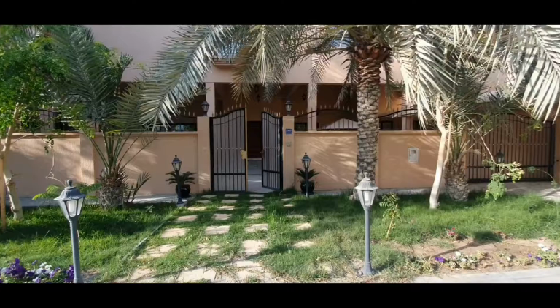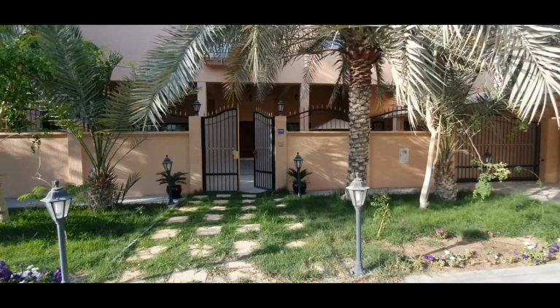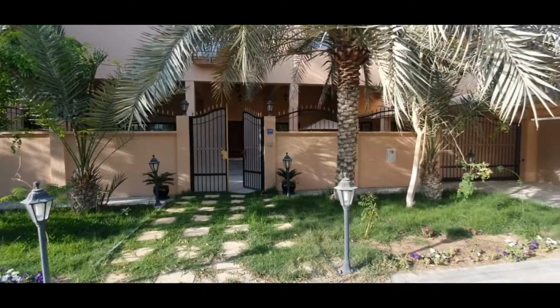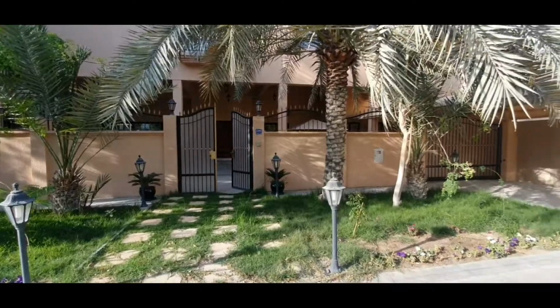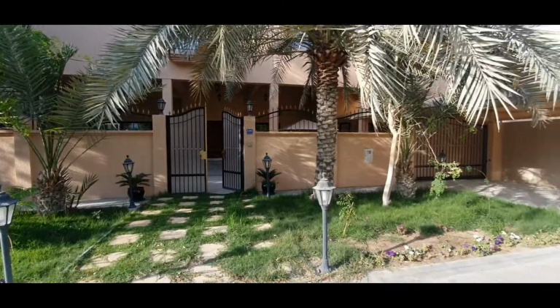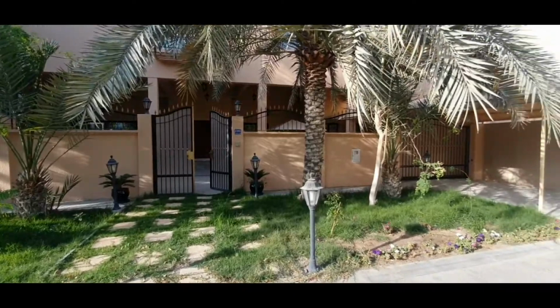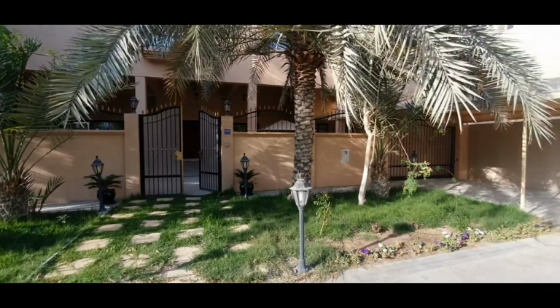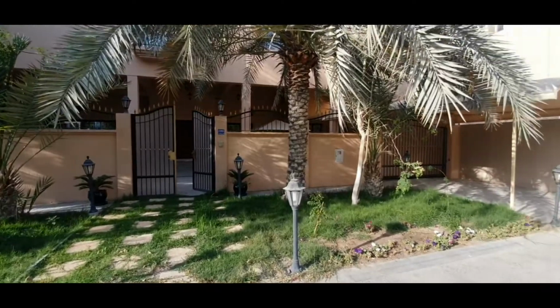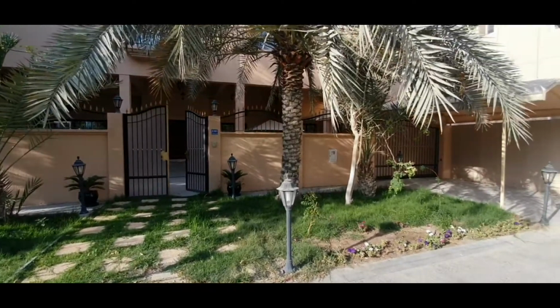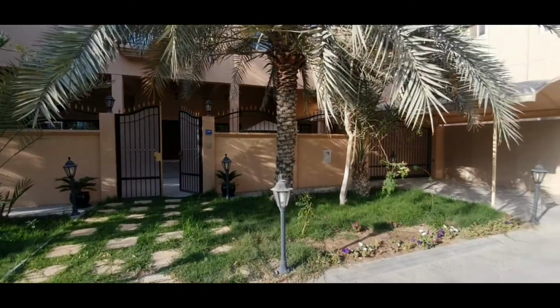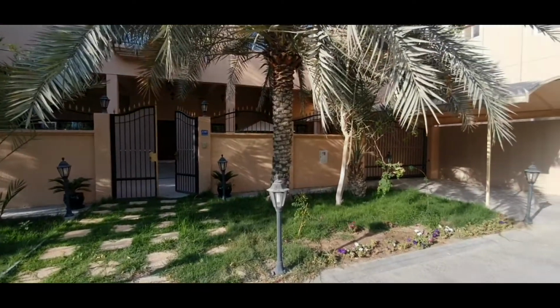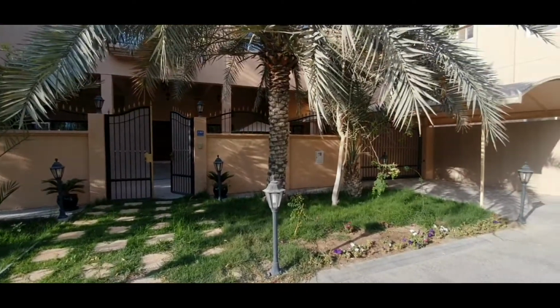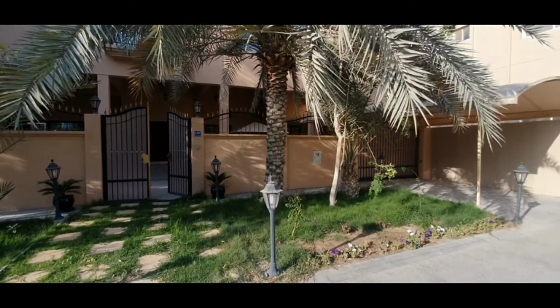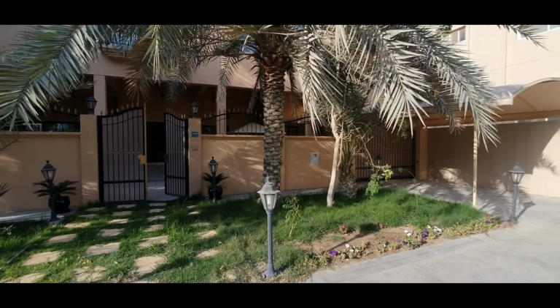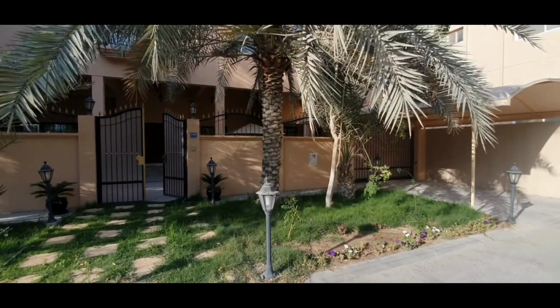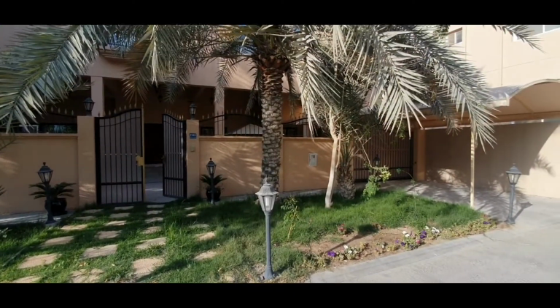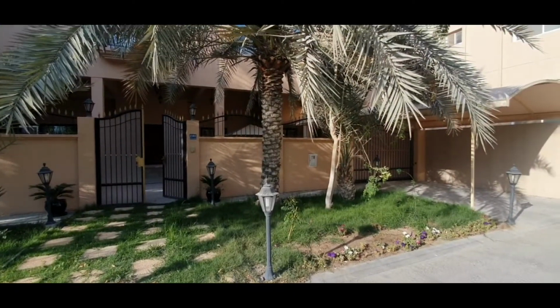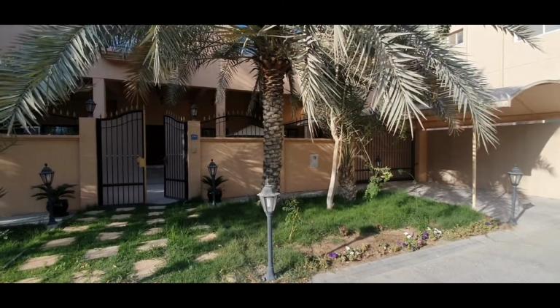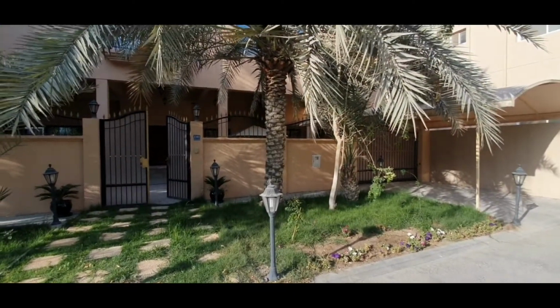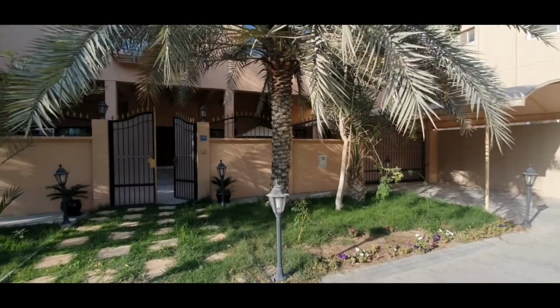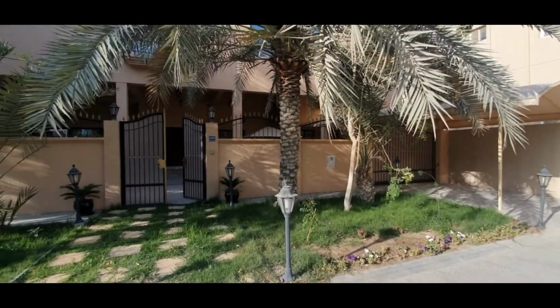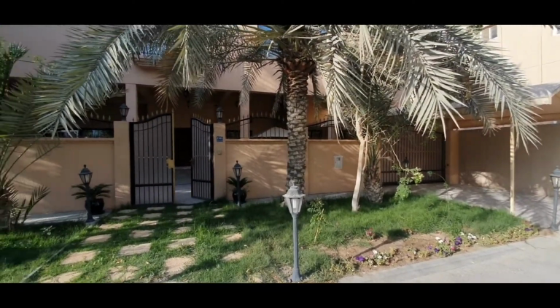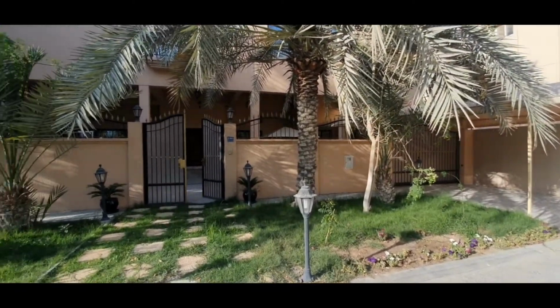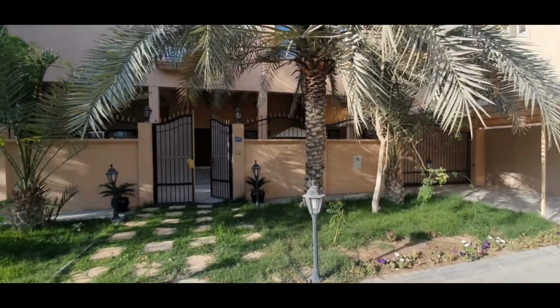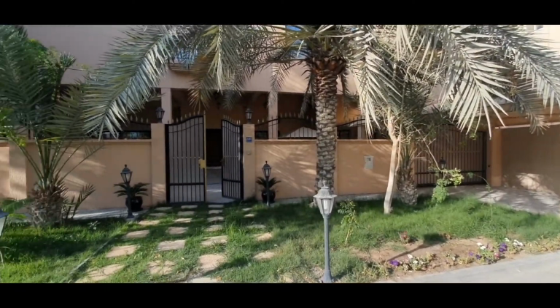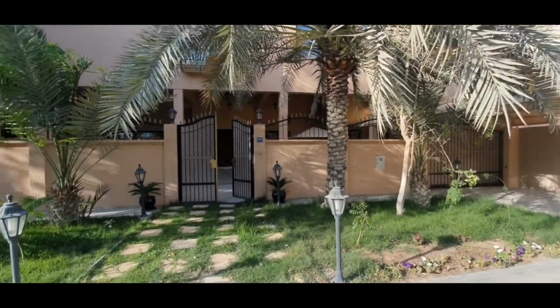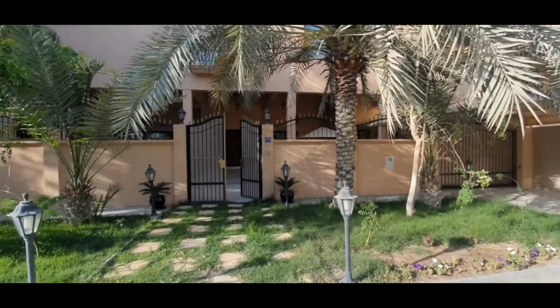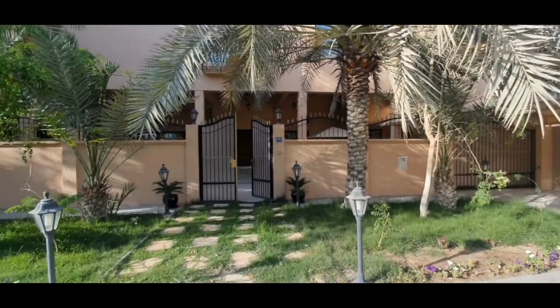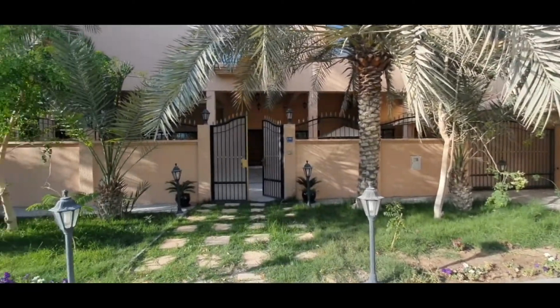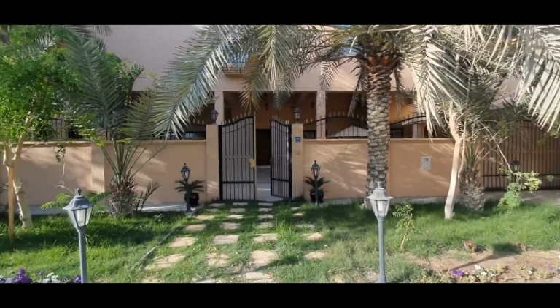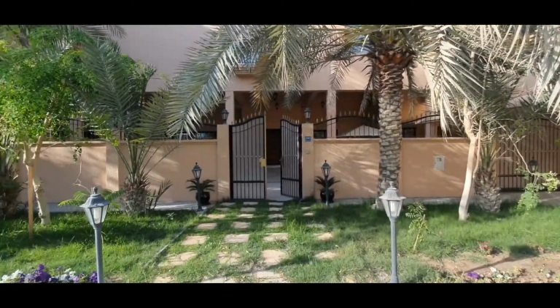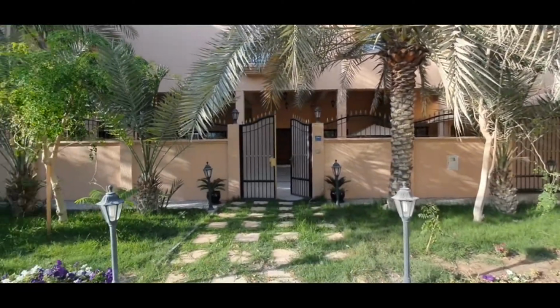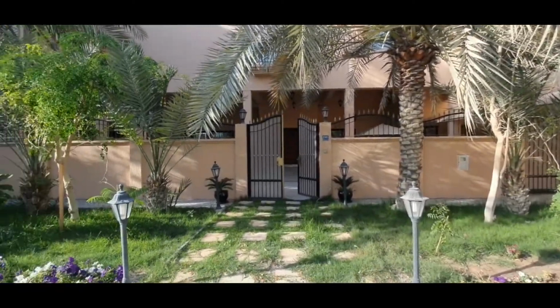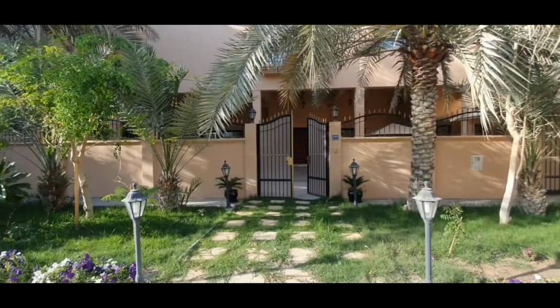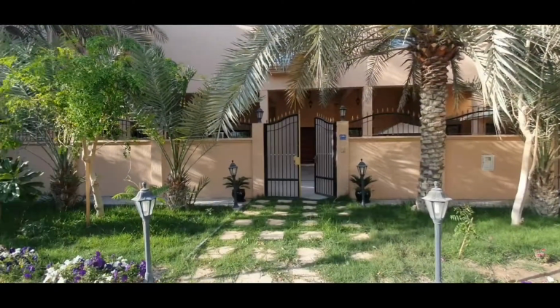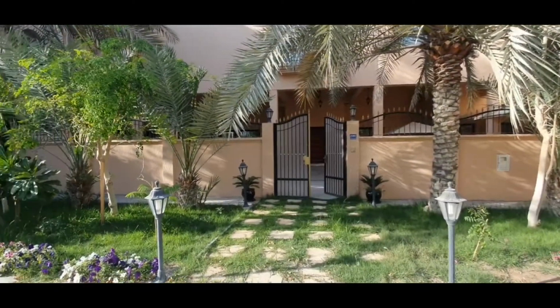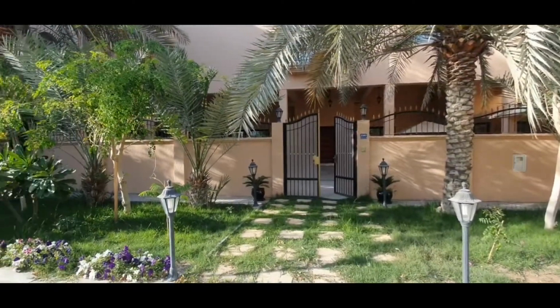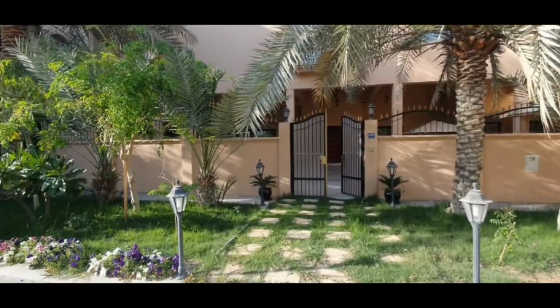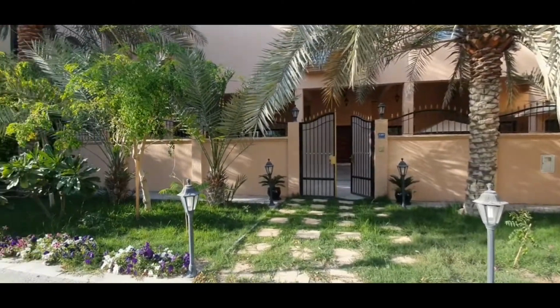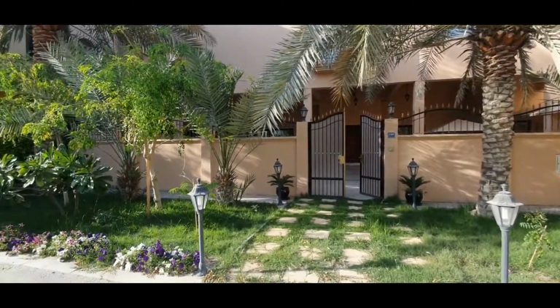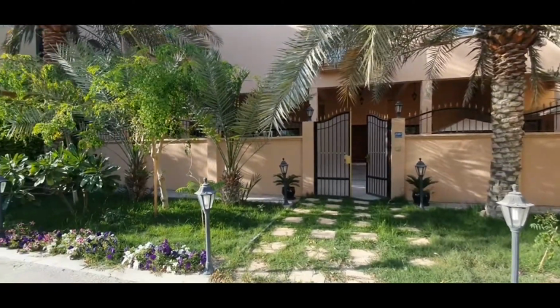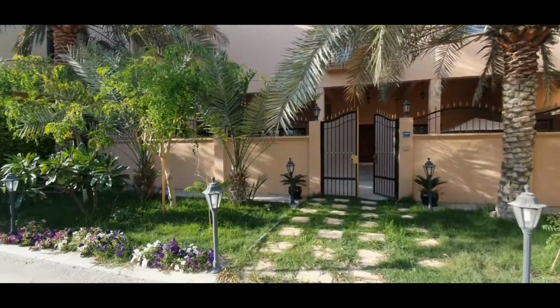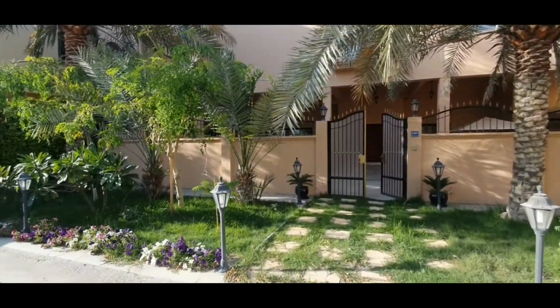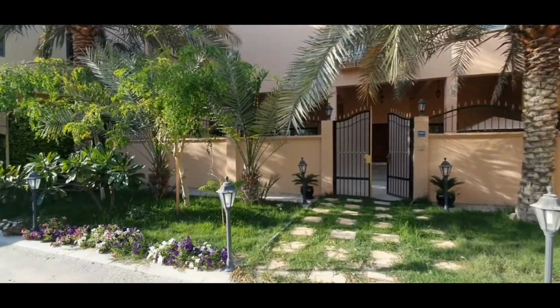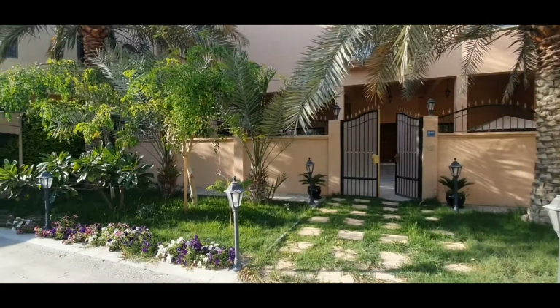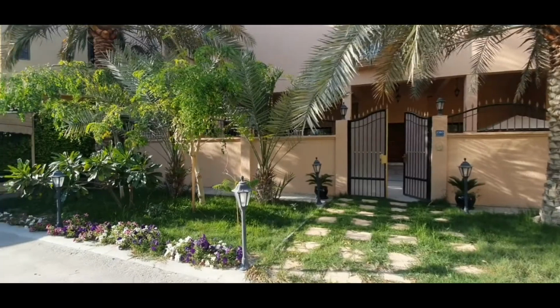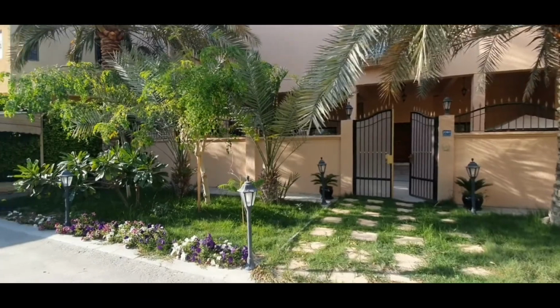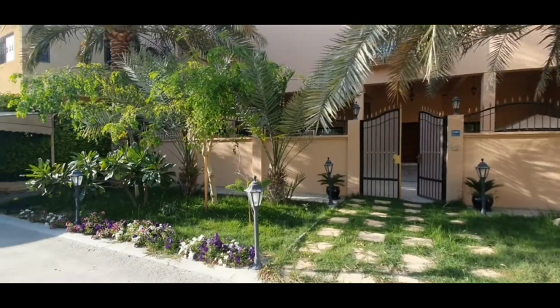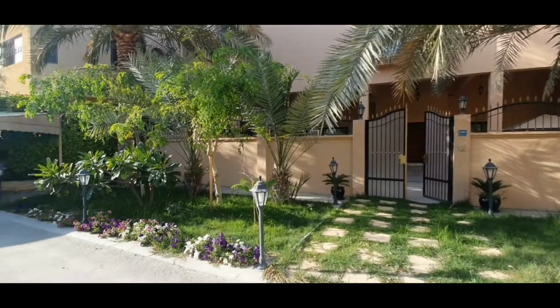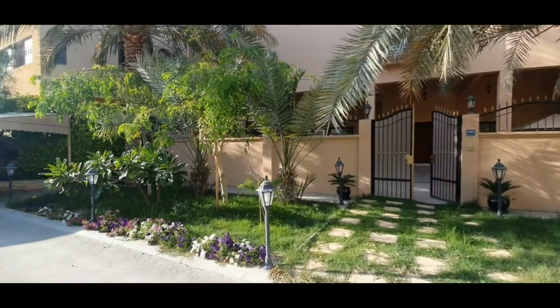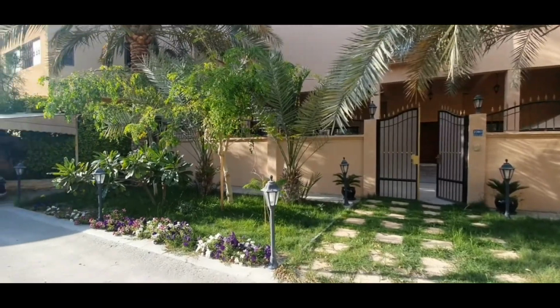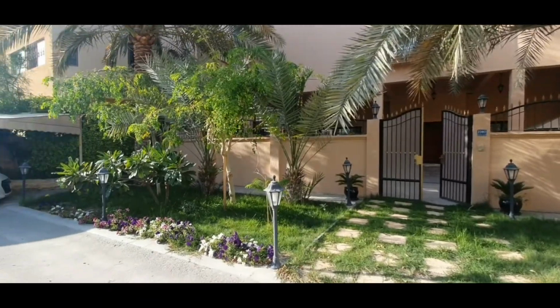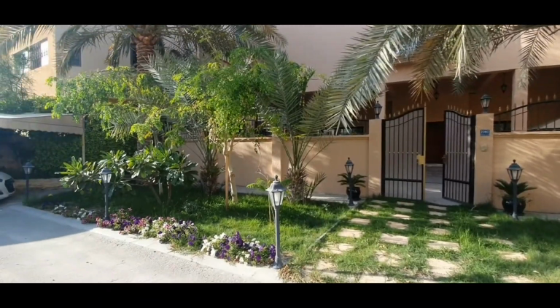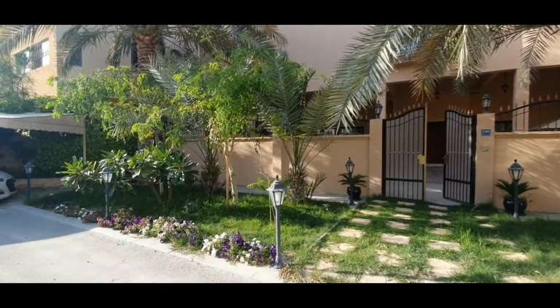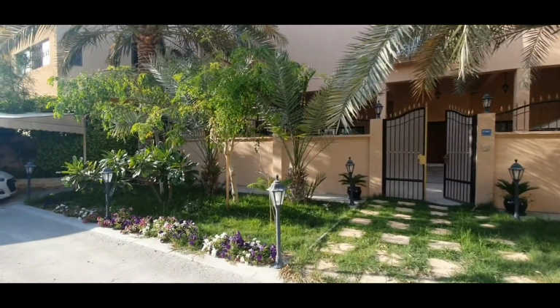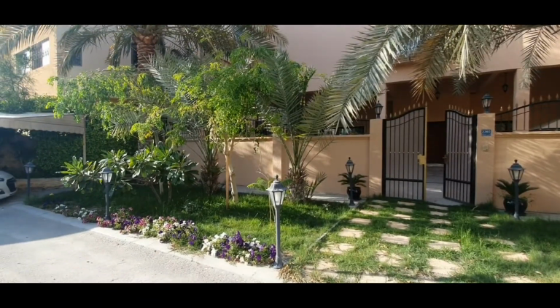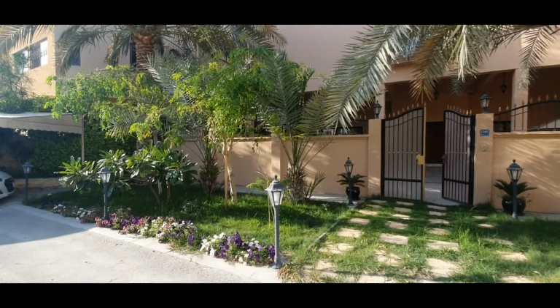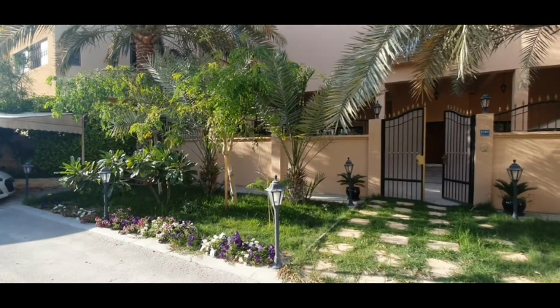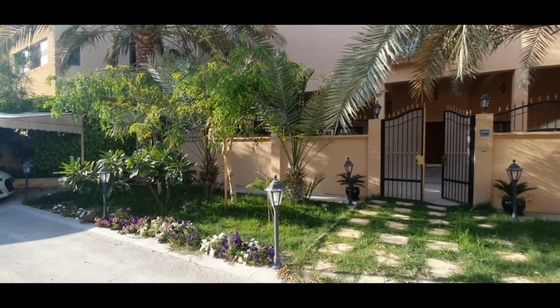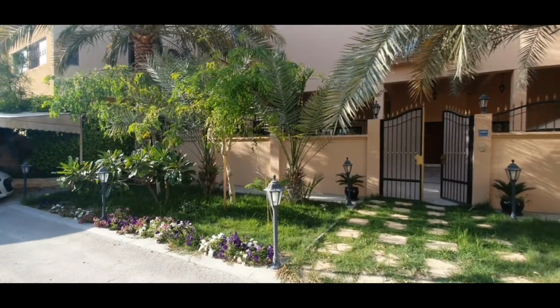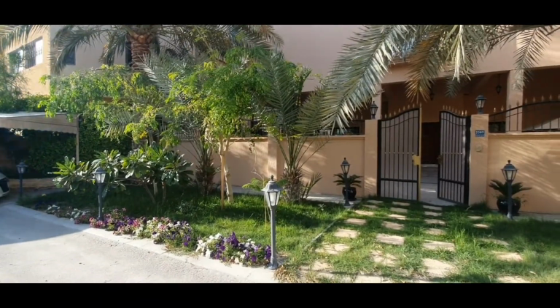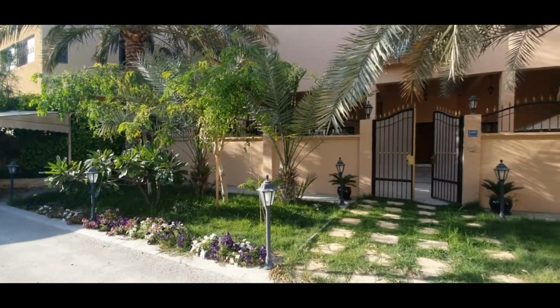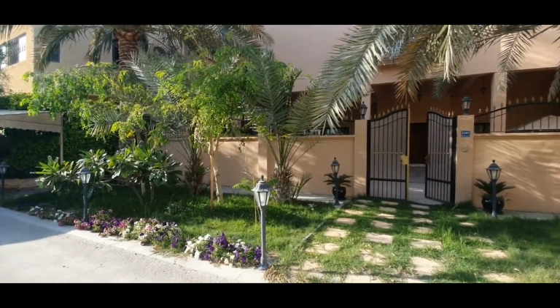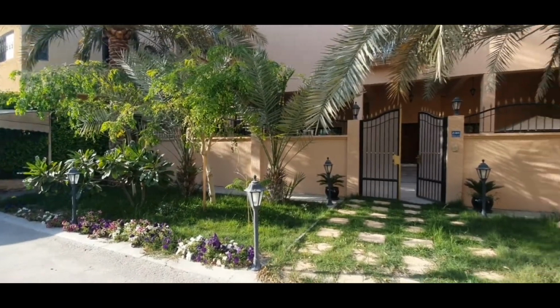Hello, good day. This is Sean with NCR Properties. Here I have for you a five bedroom, five bathroom, plus maid's room, two-story villa in Boos 18.